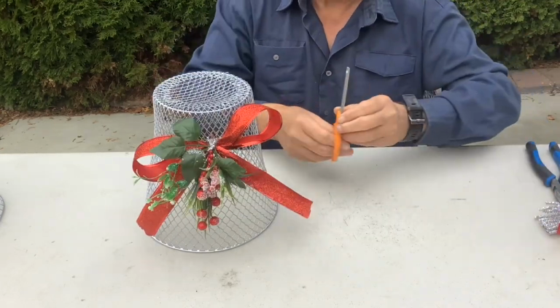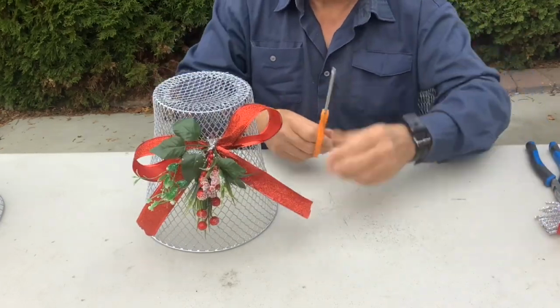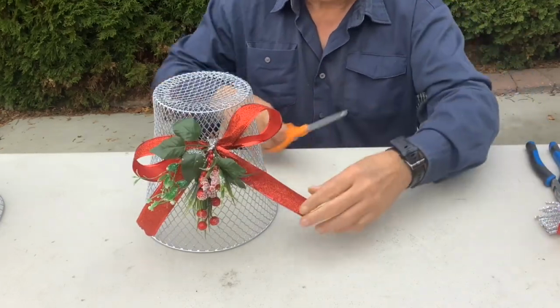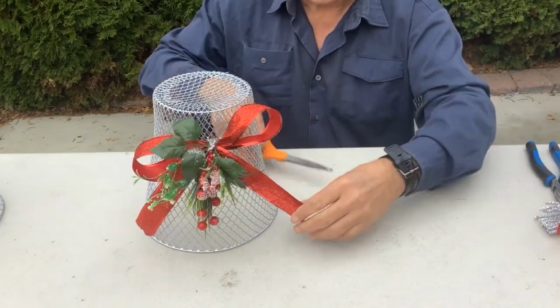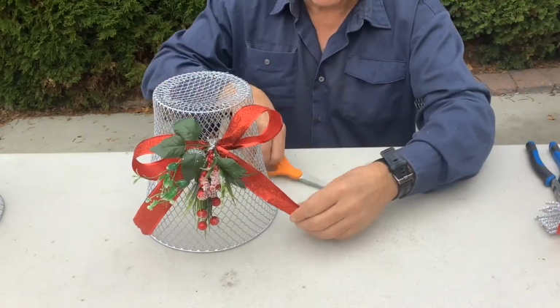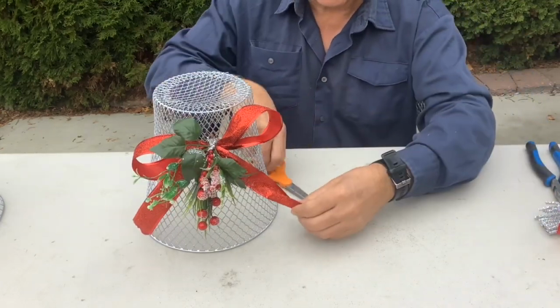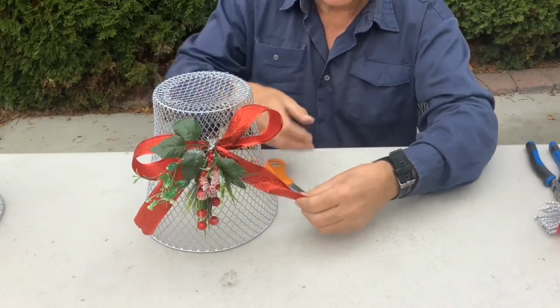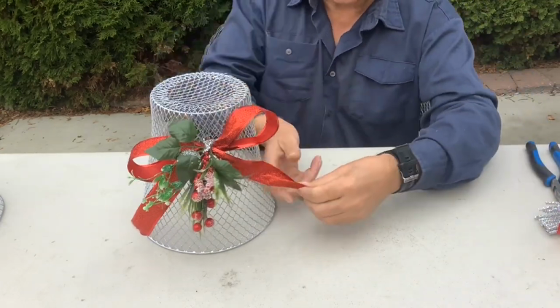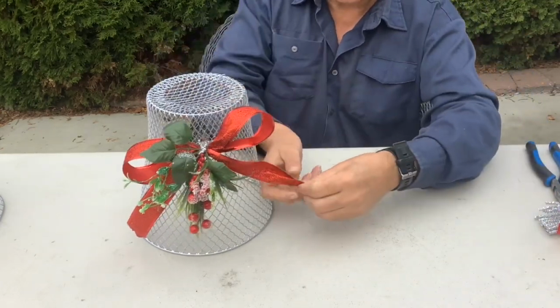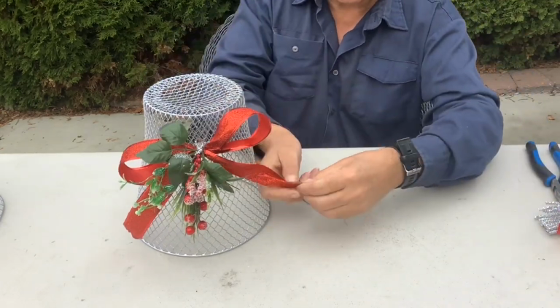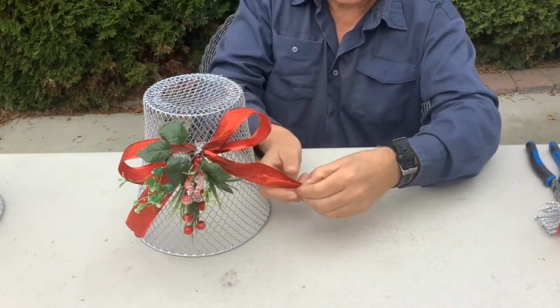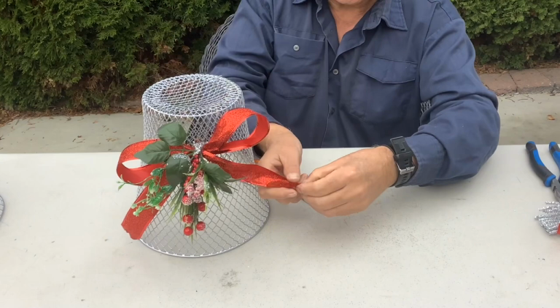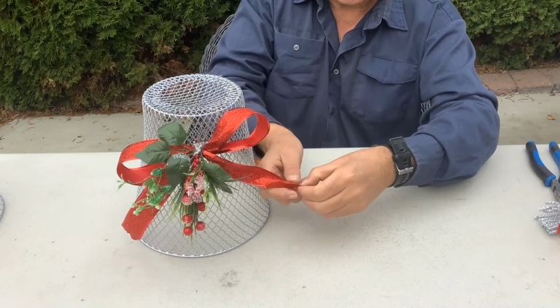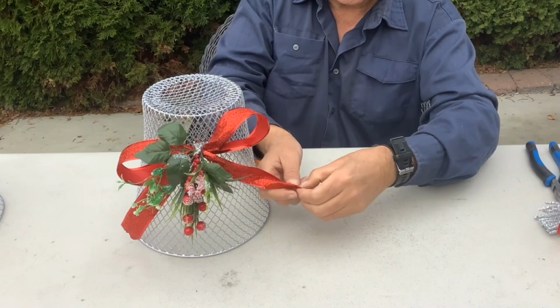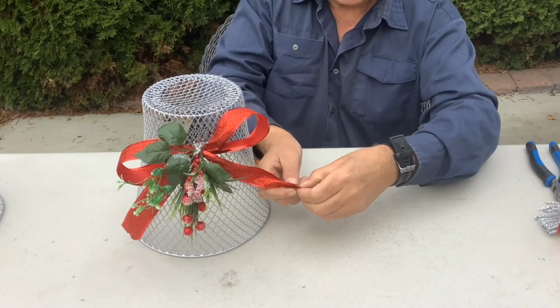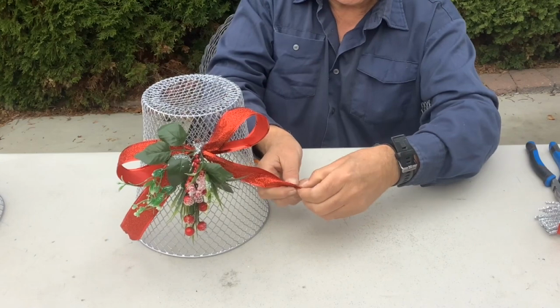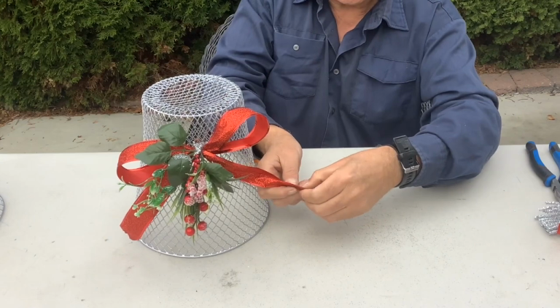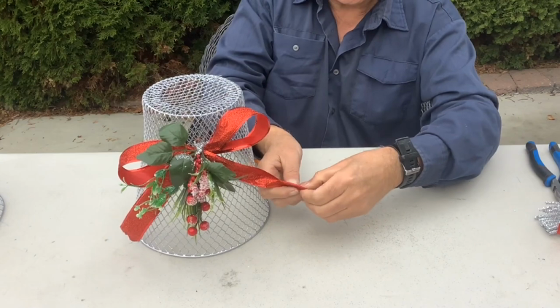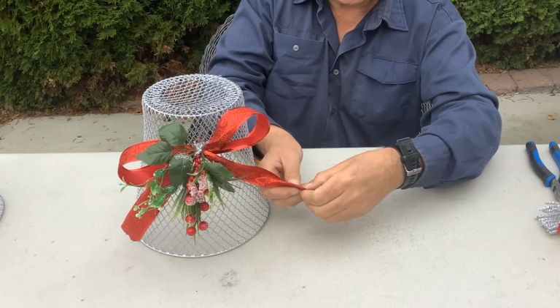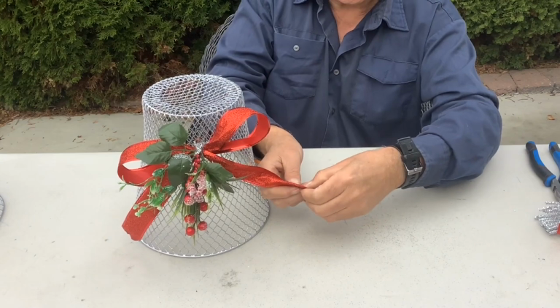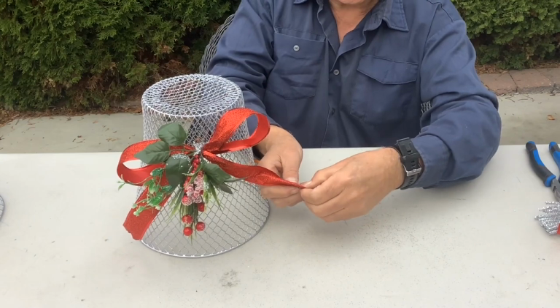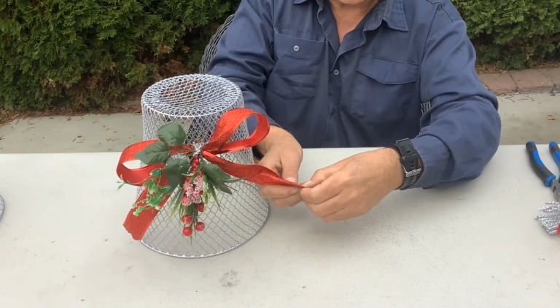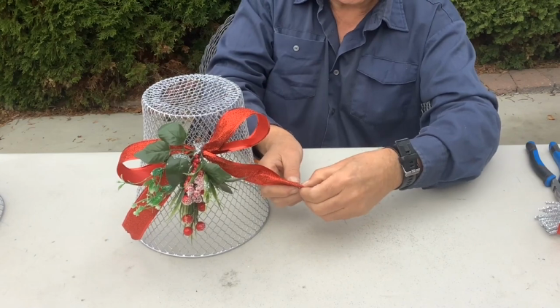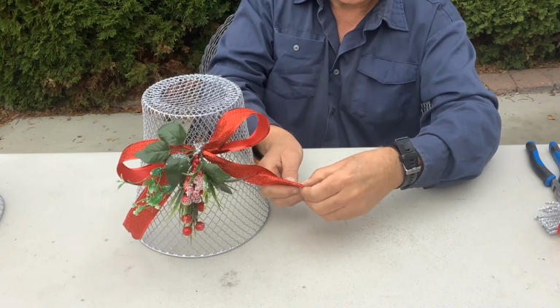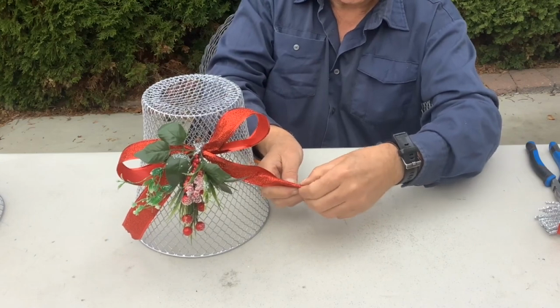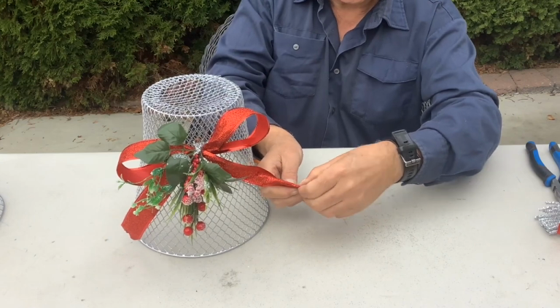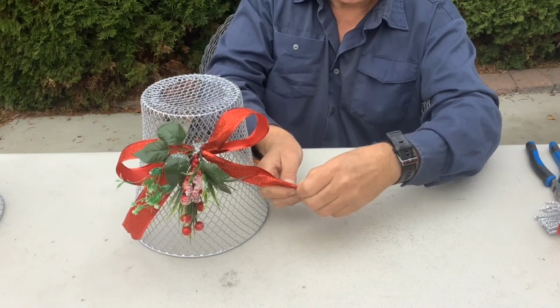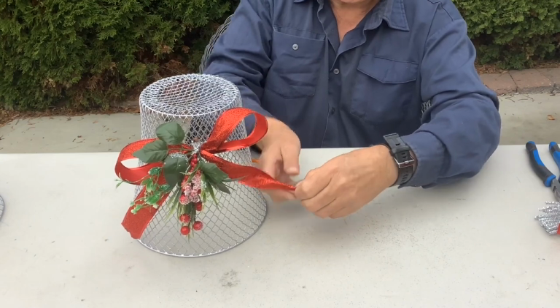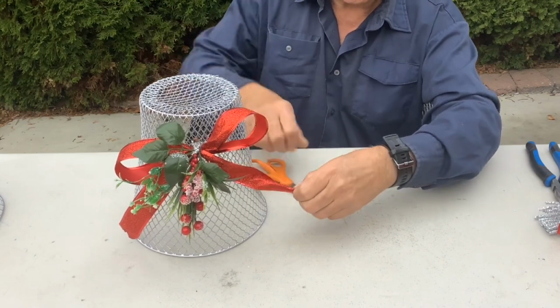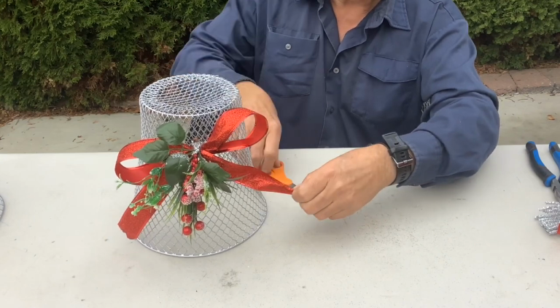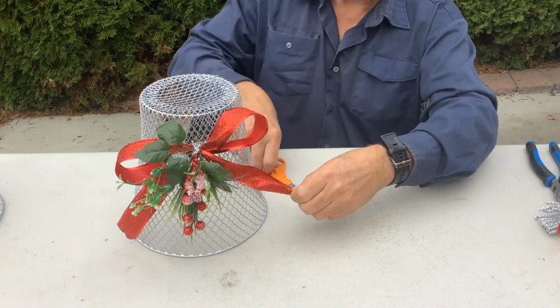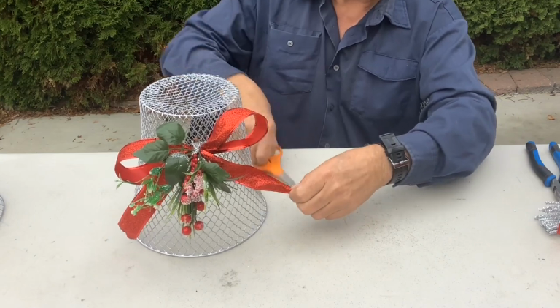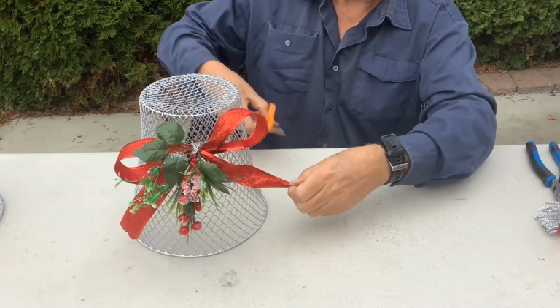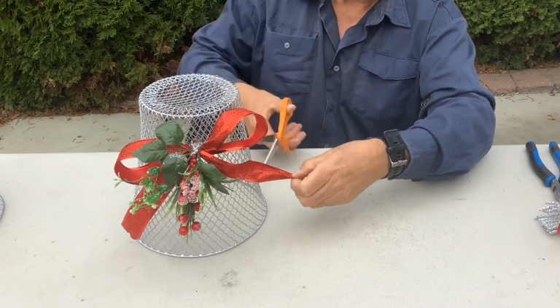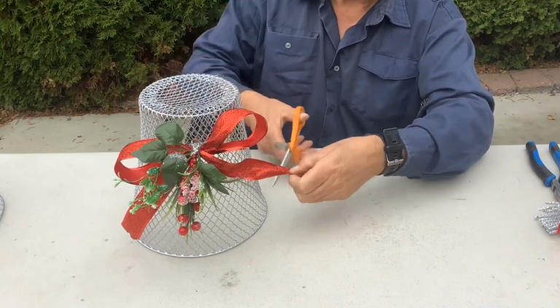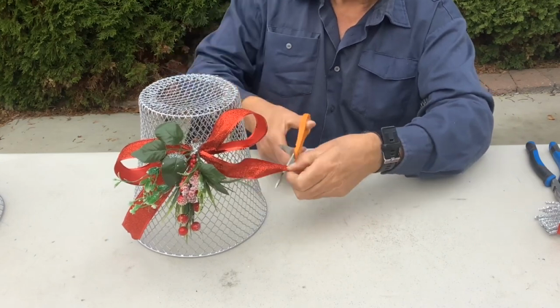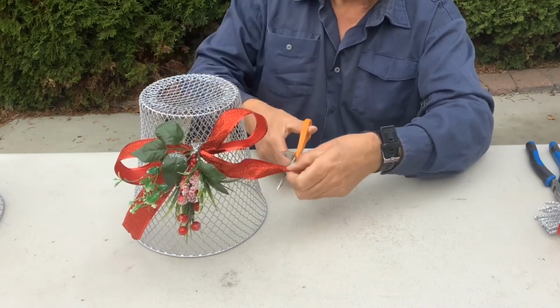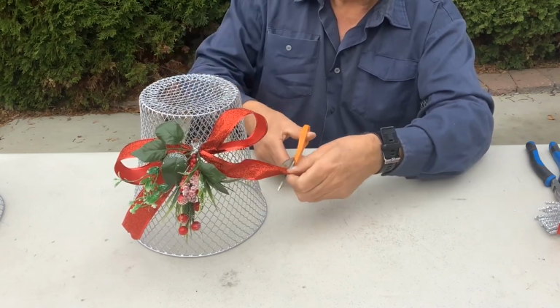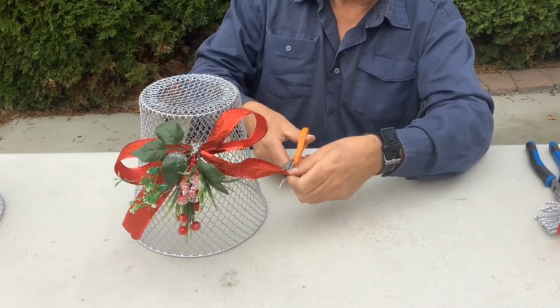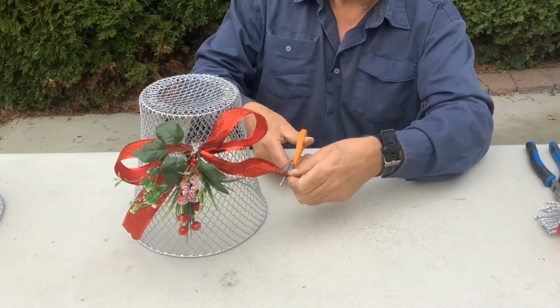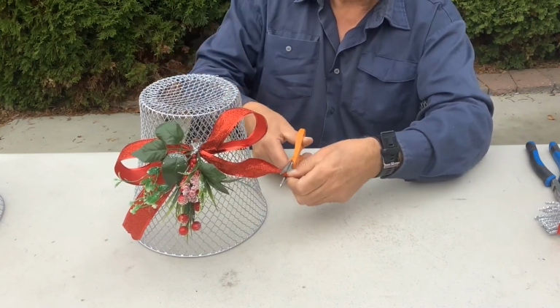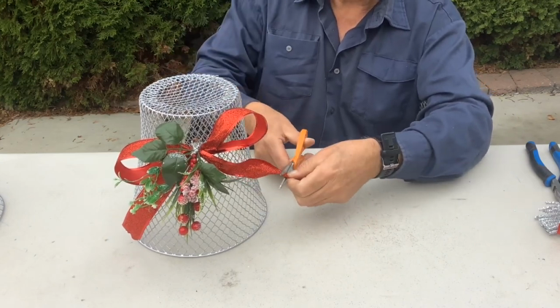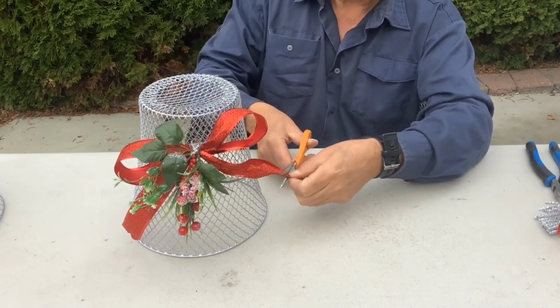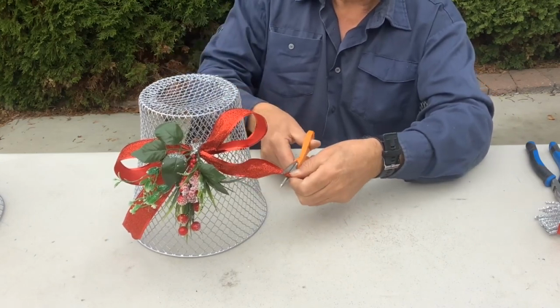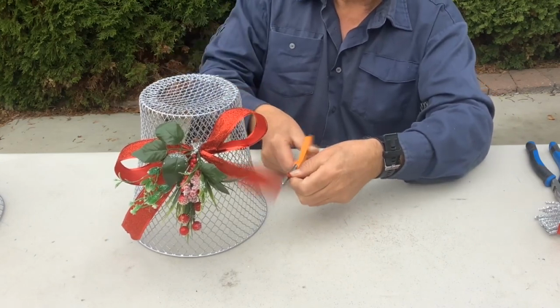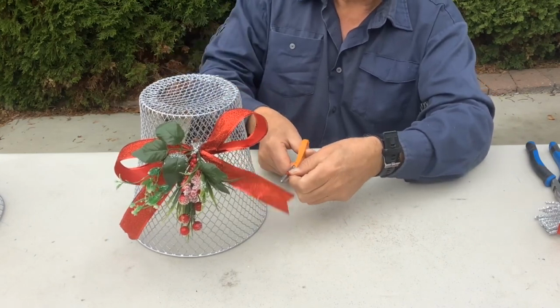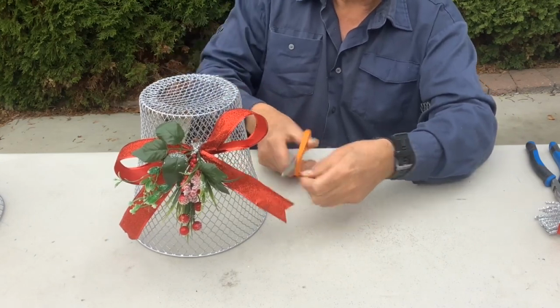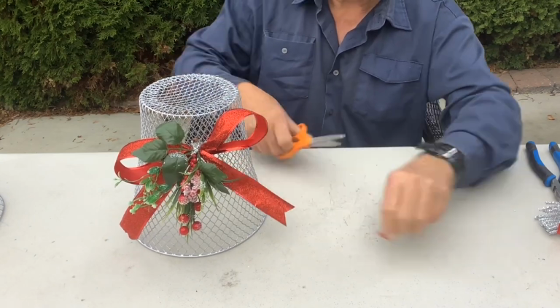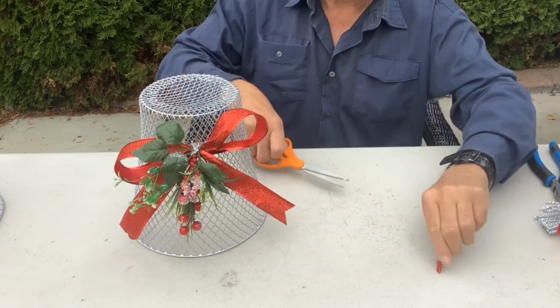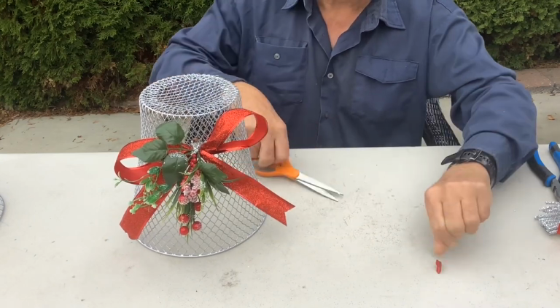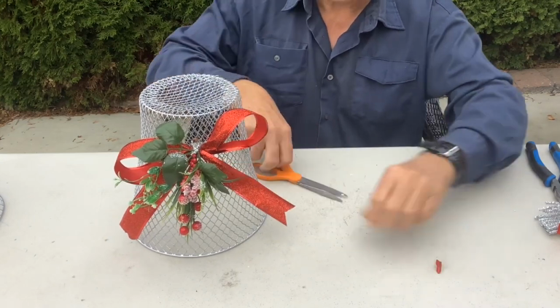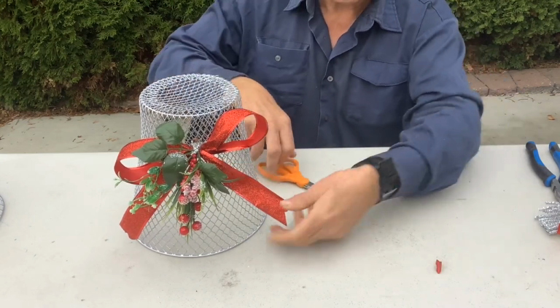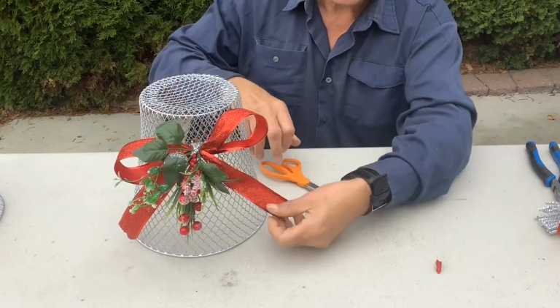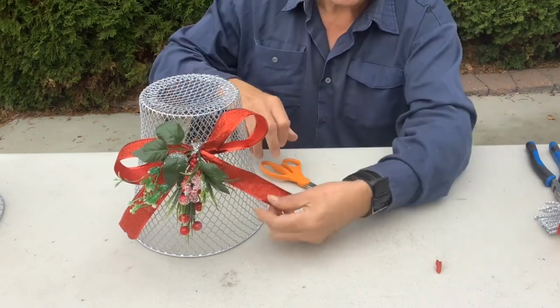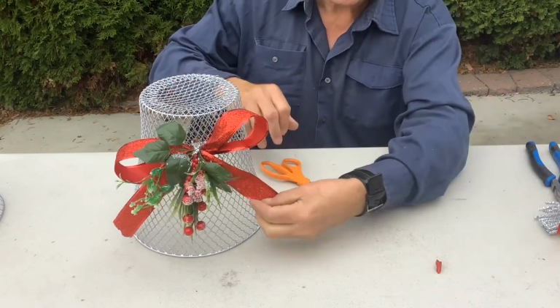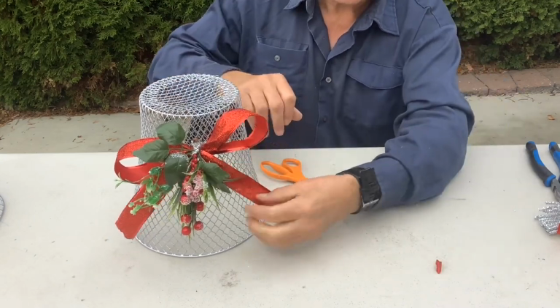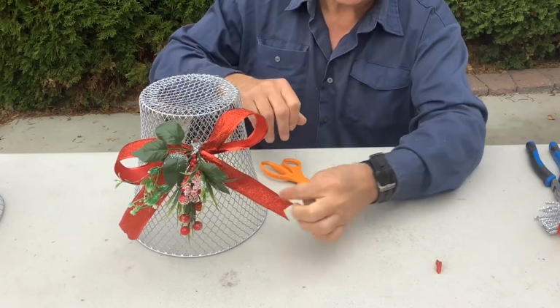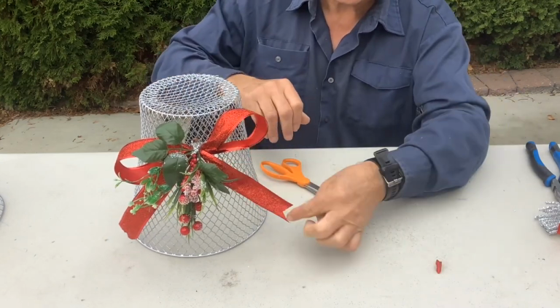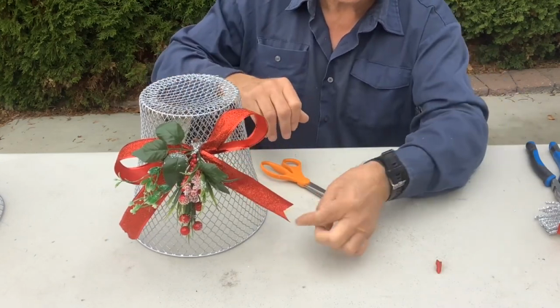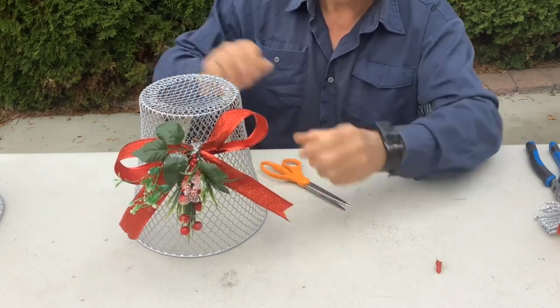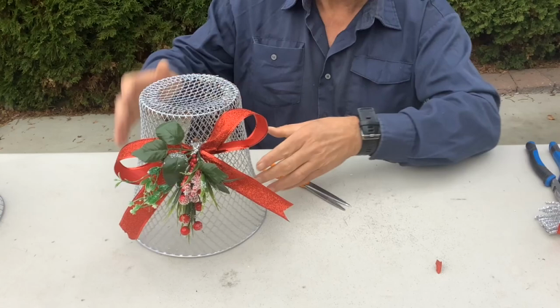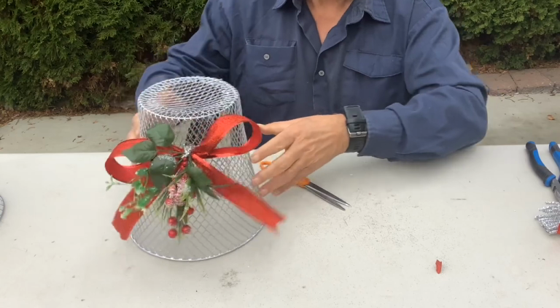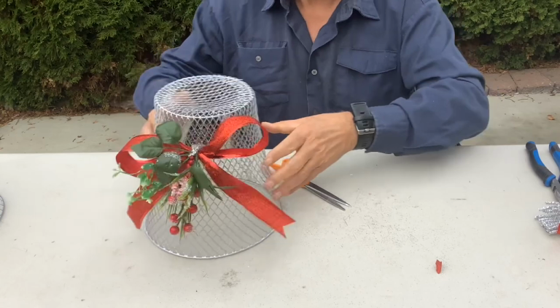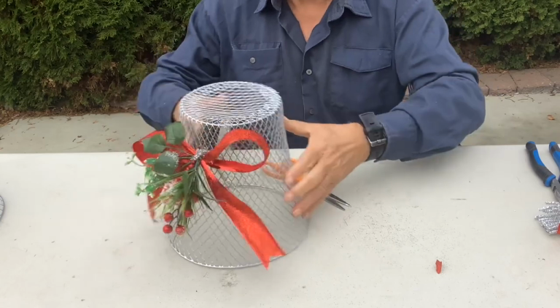Once that's cut, just fold a little bit in half and cut a little diagonal across and you'll get a nice little triangle end.